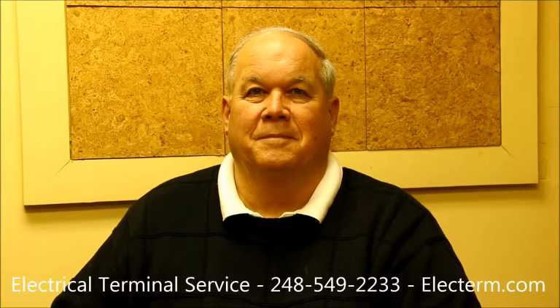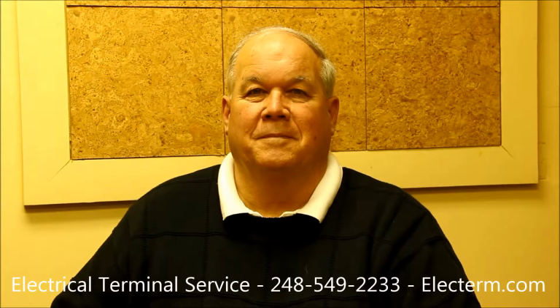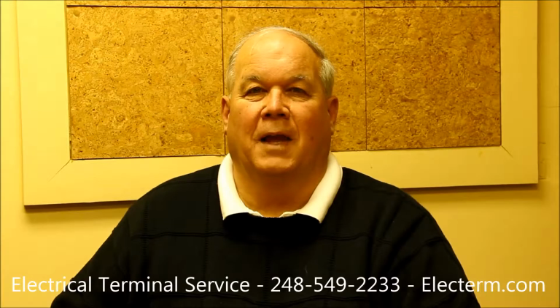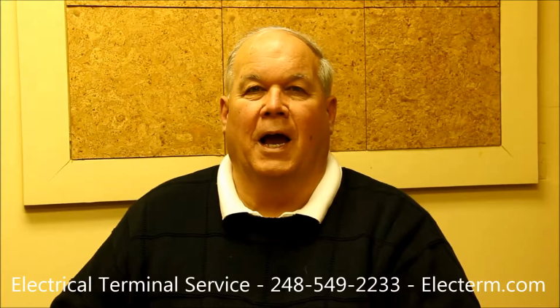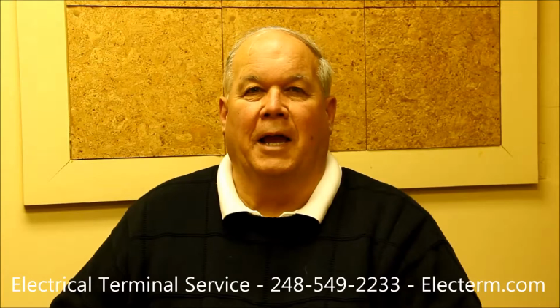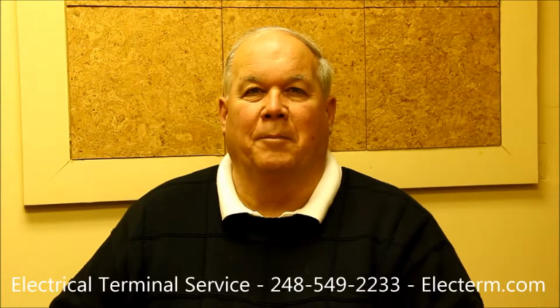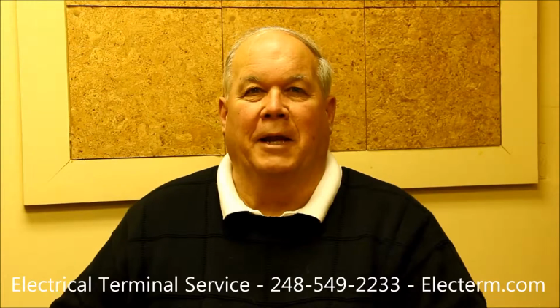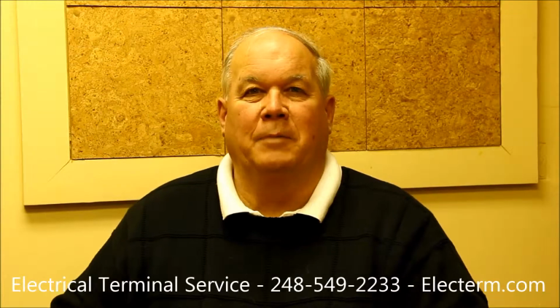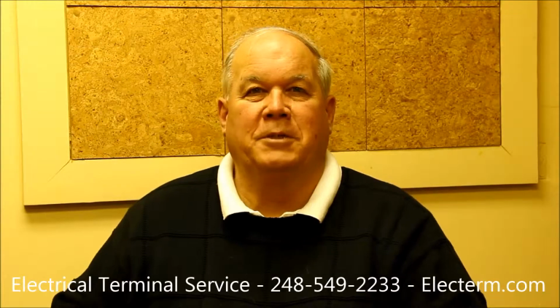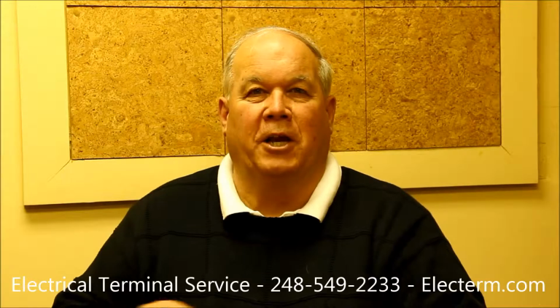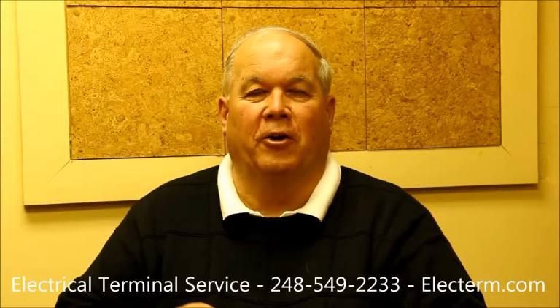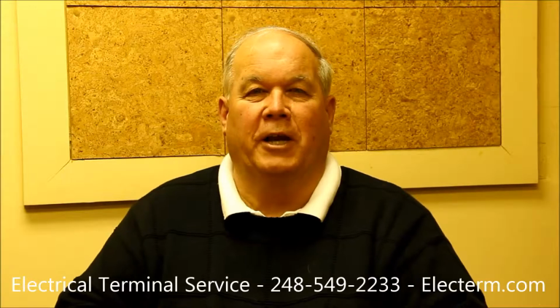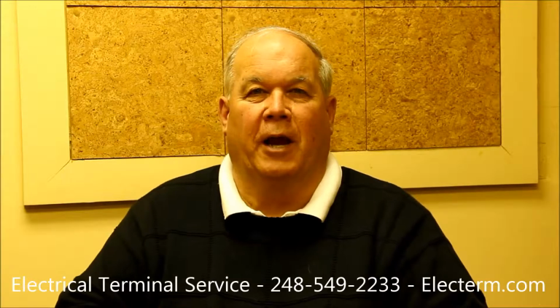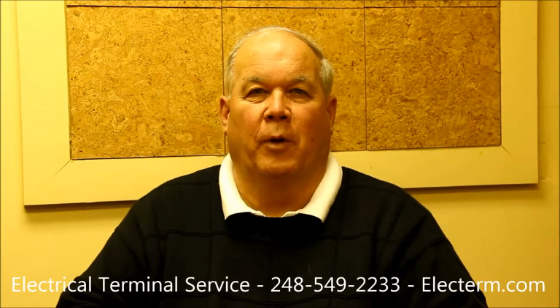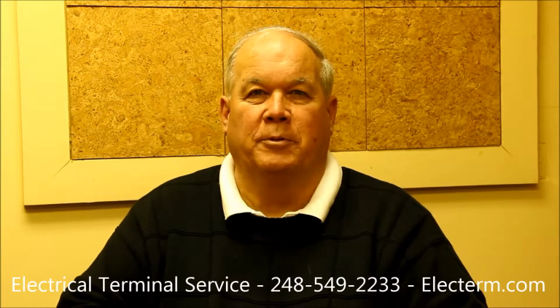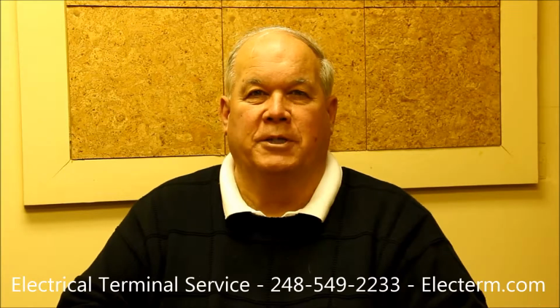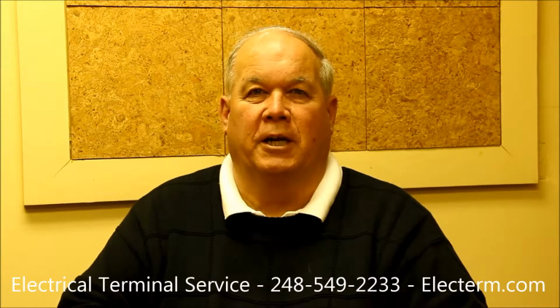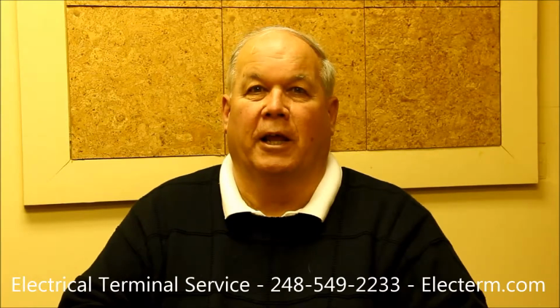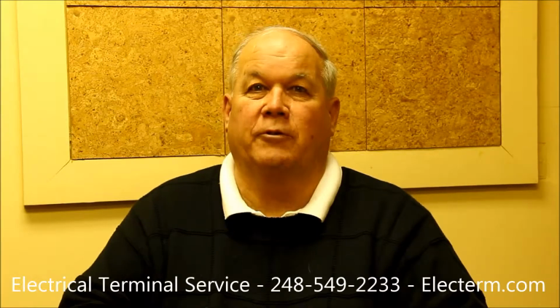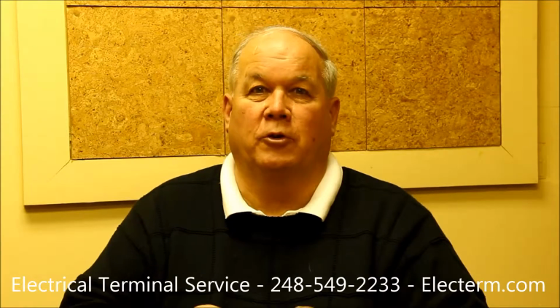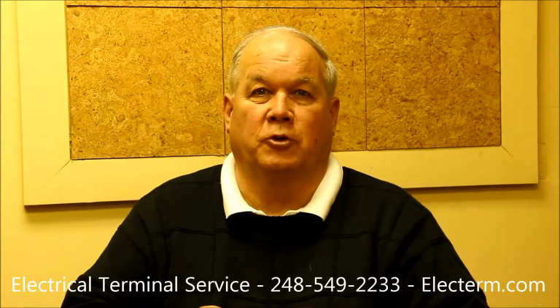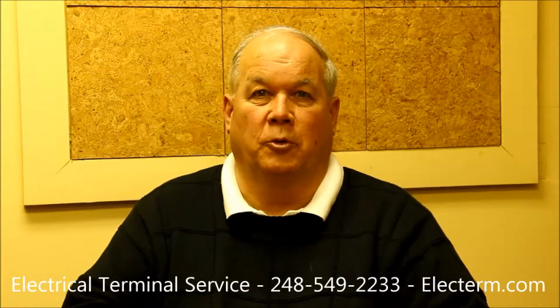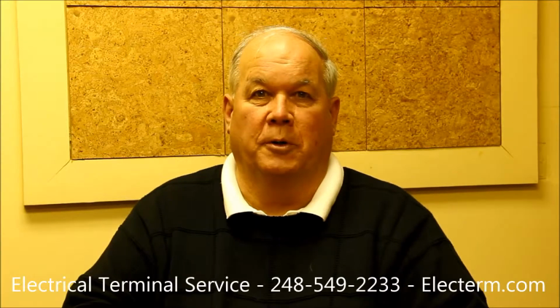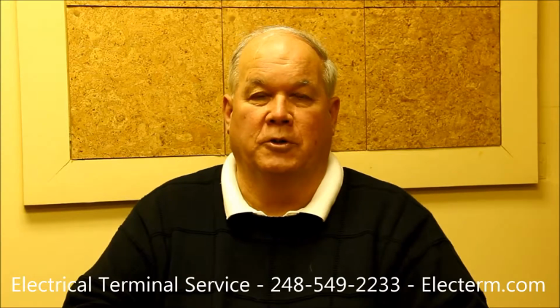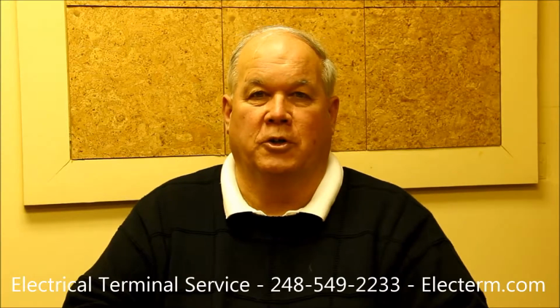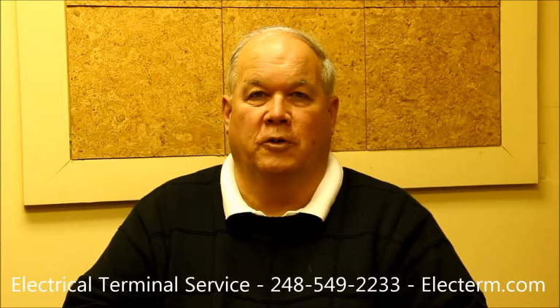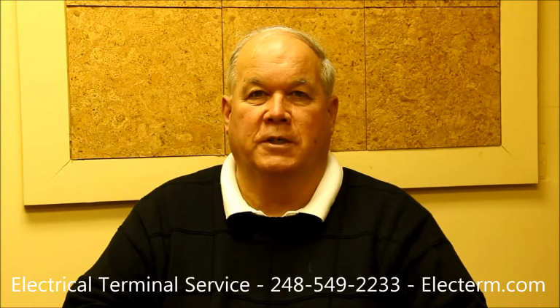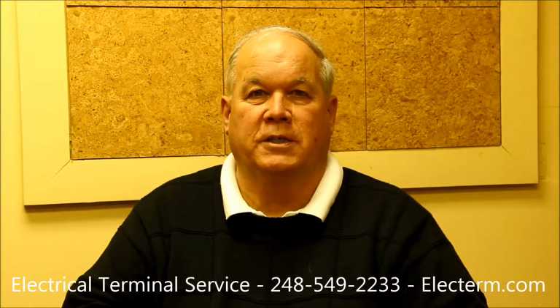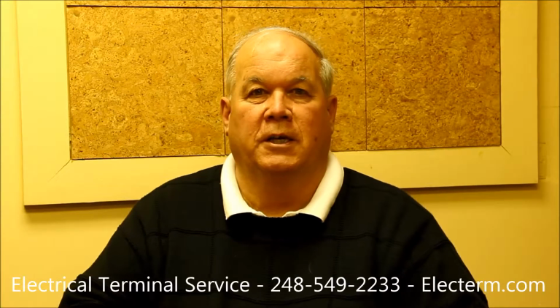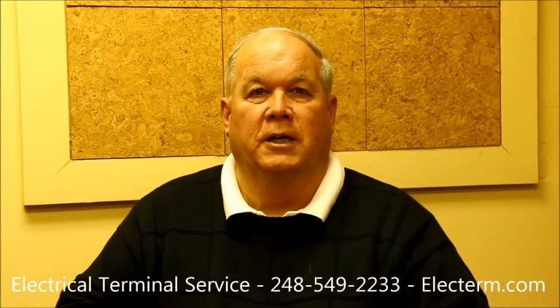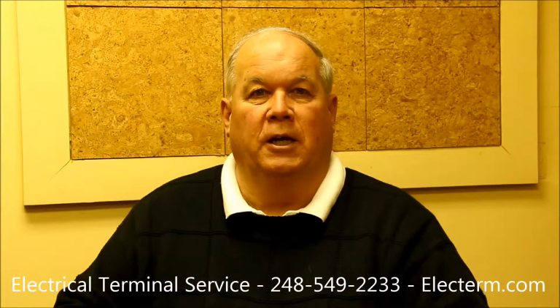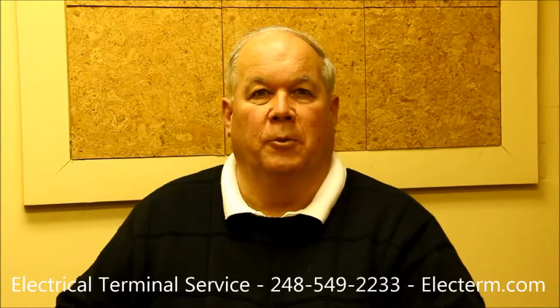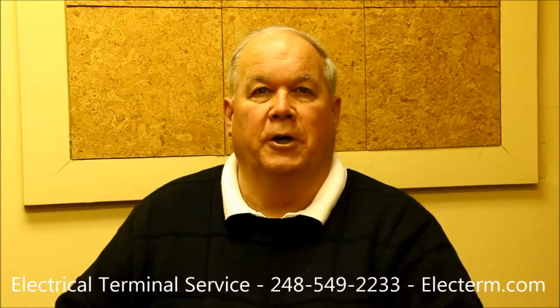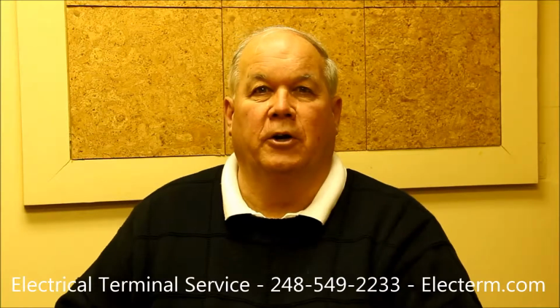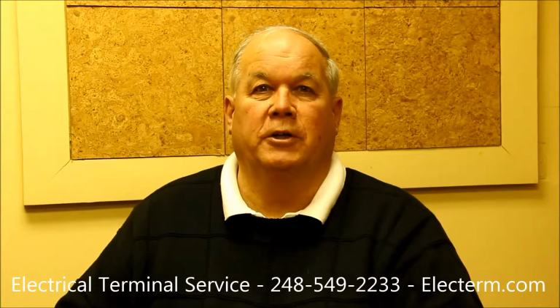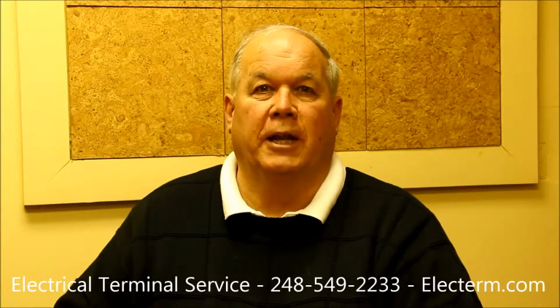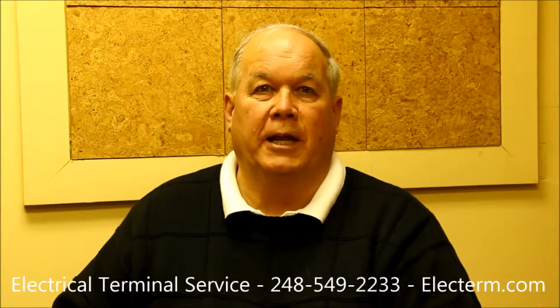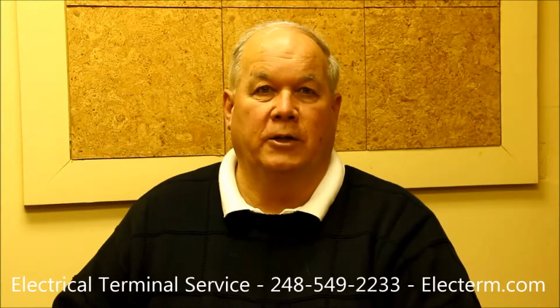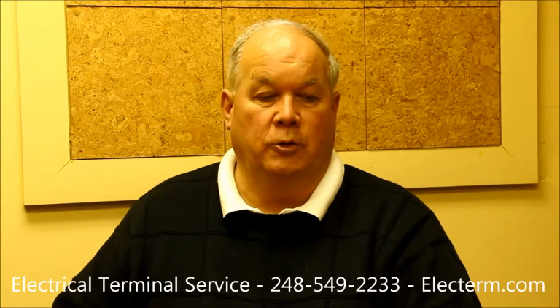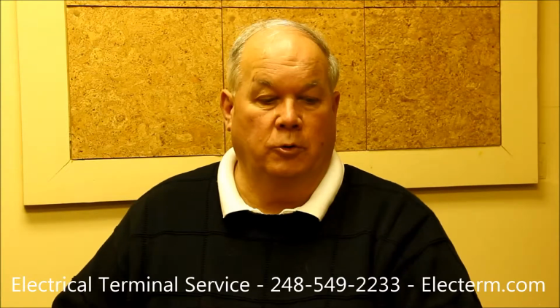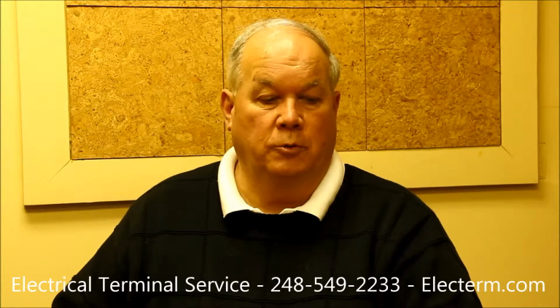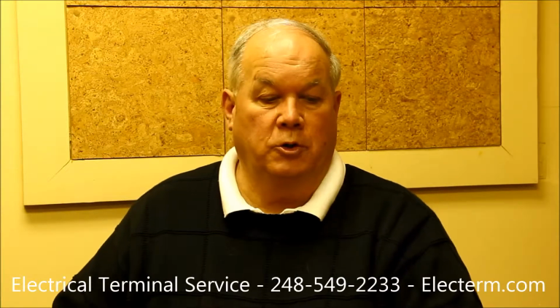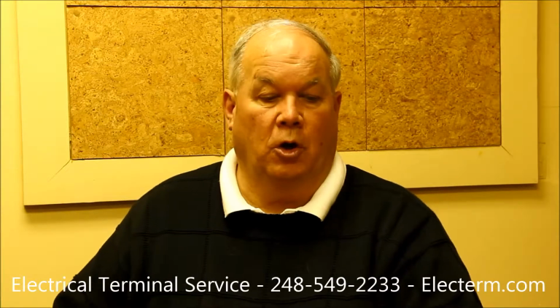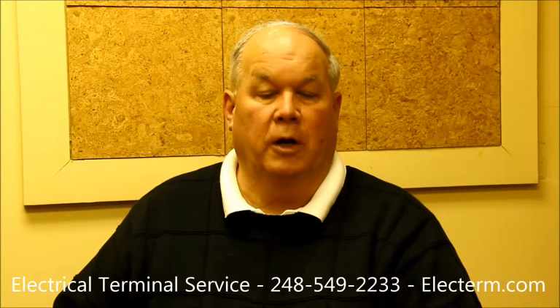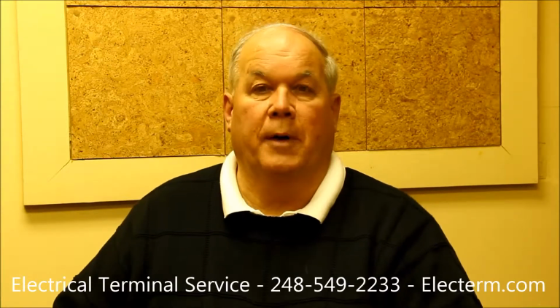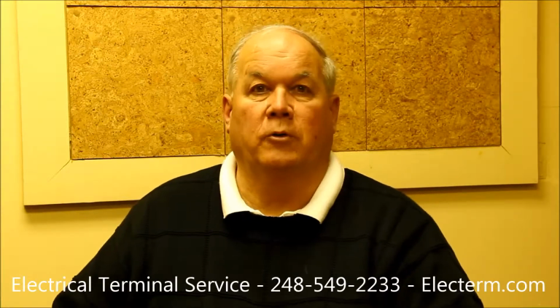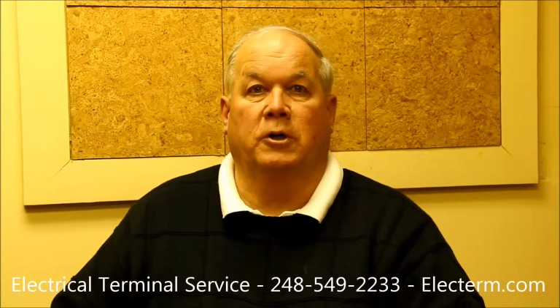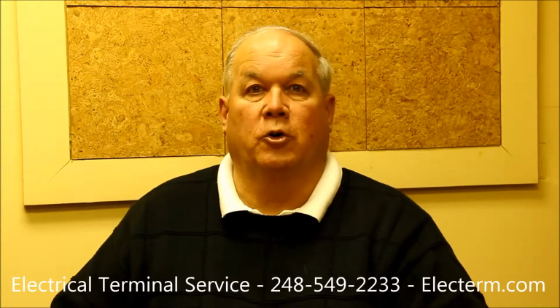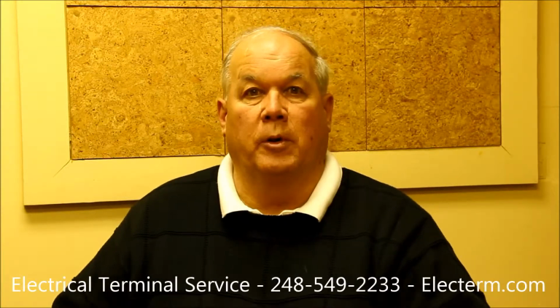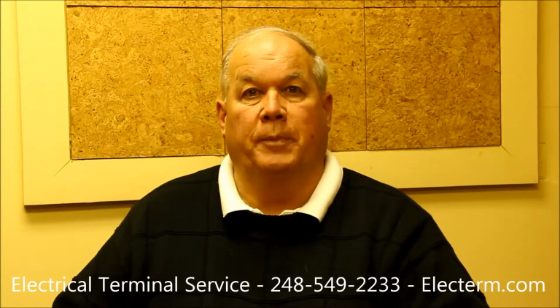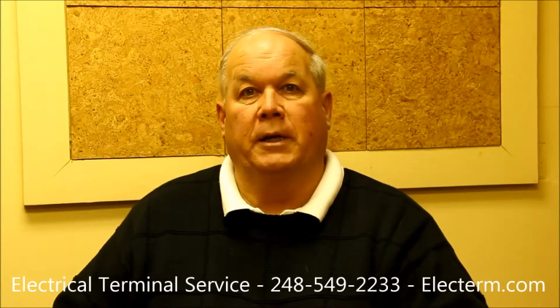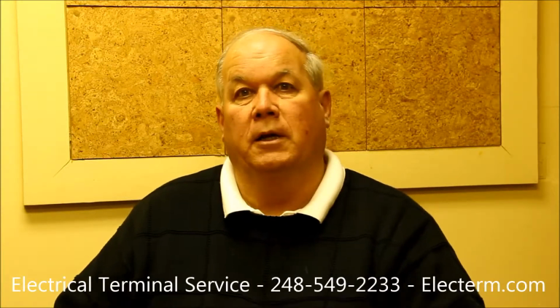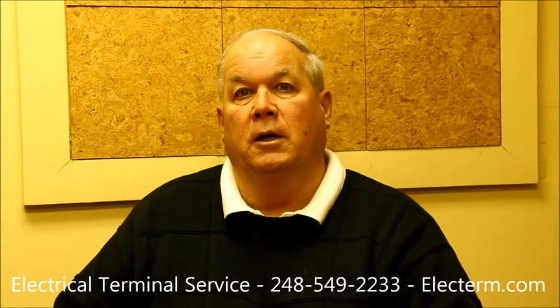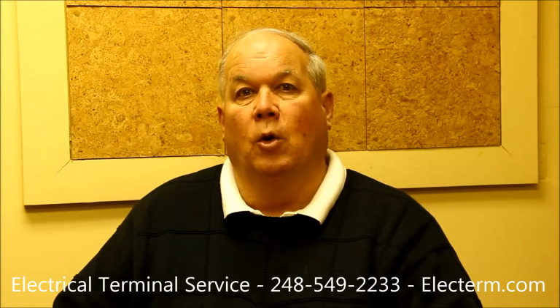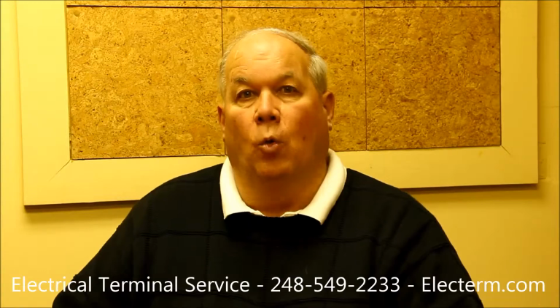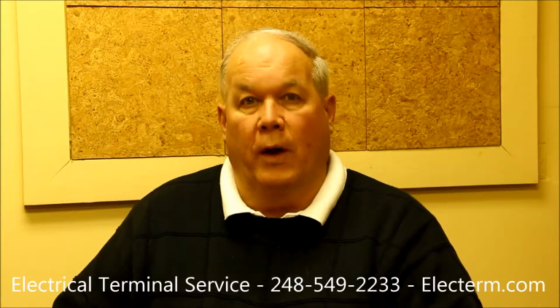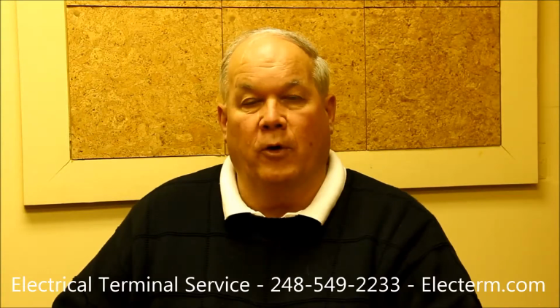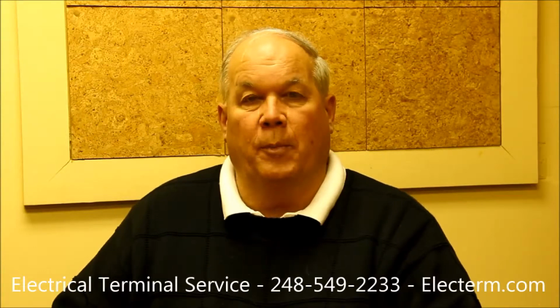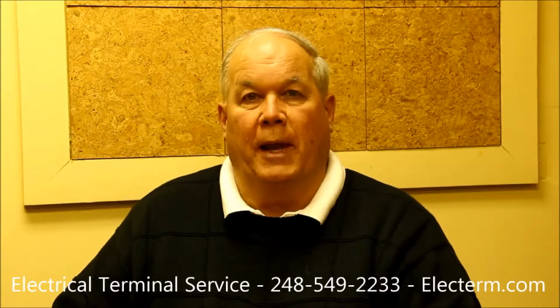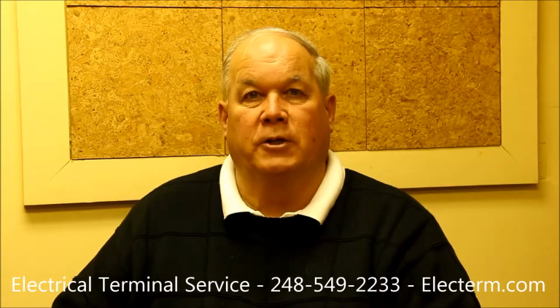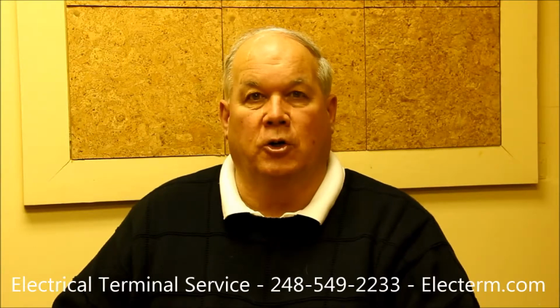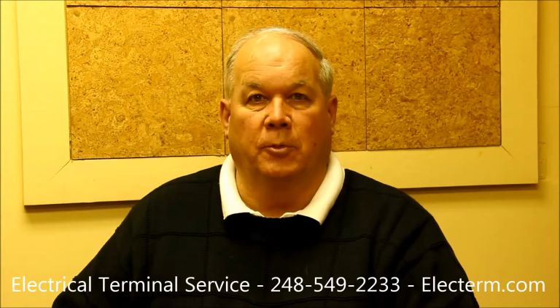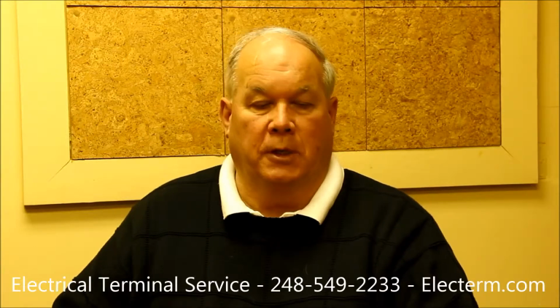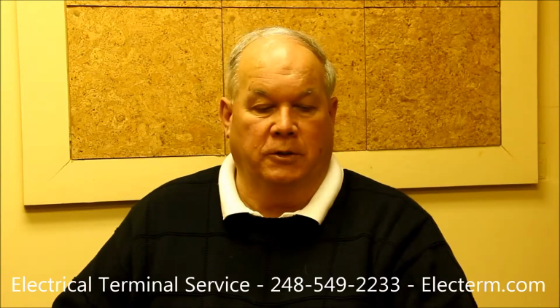Hi, my name is Gary. I represent Electrical Terminal Service and we're here today to talk about crimping WeatherPack terminals.